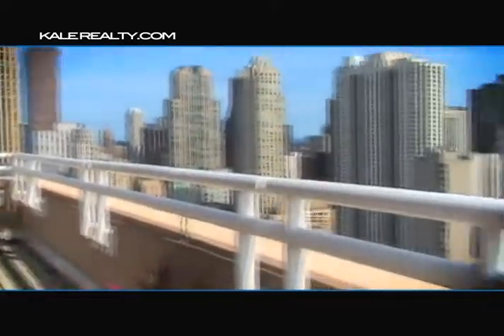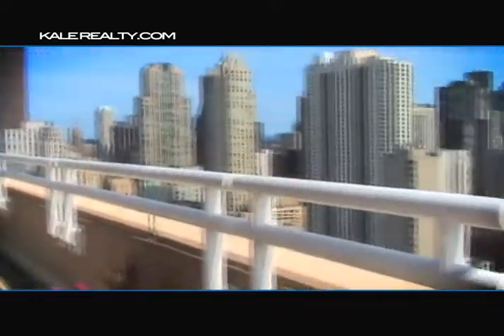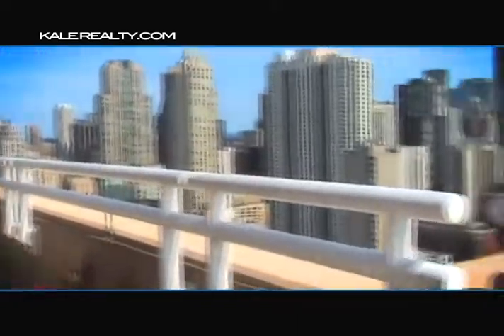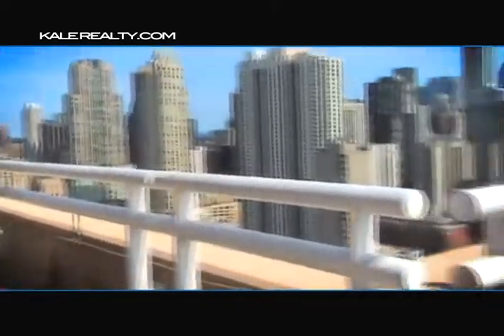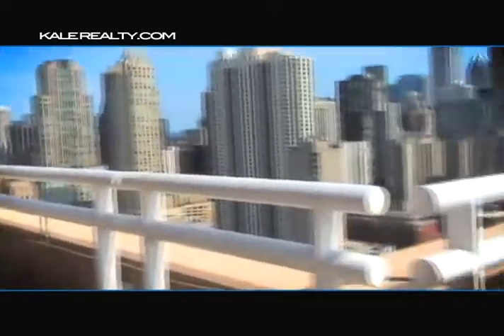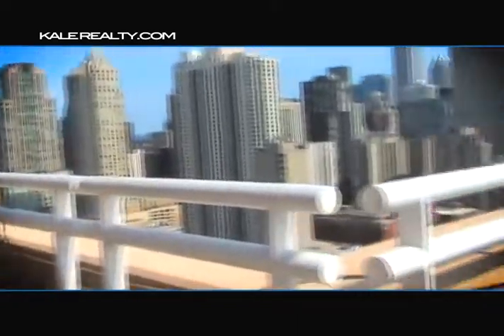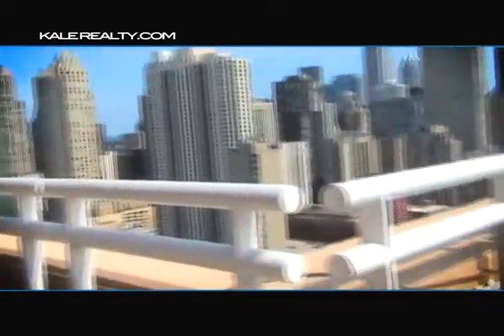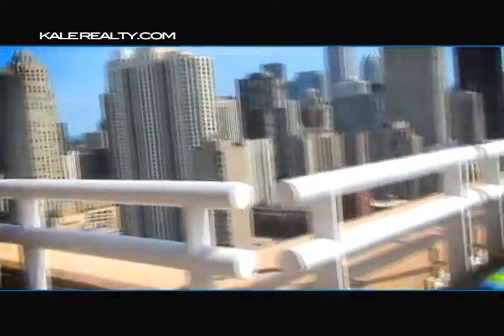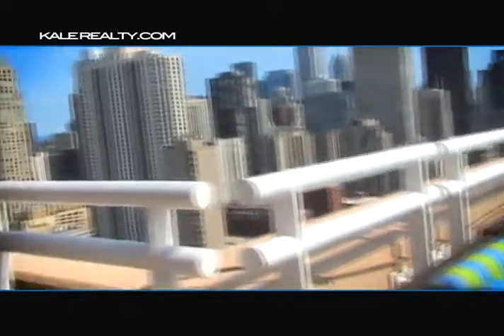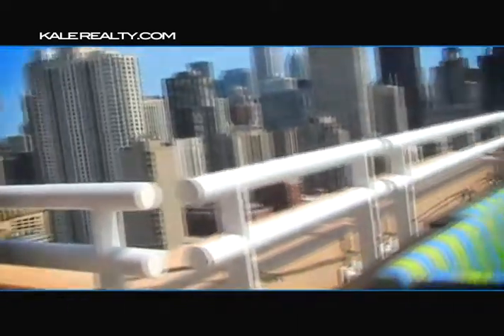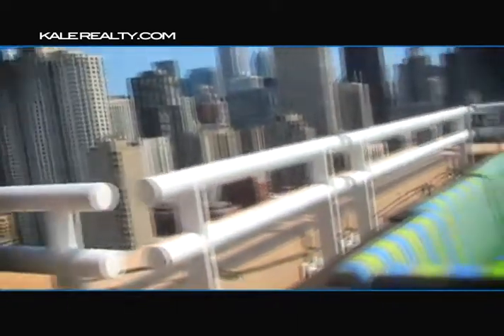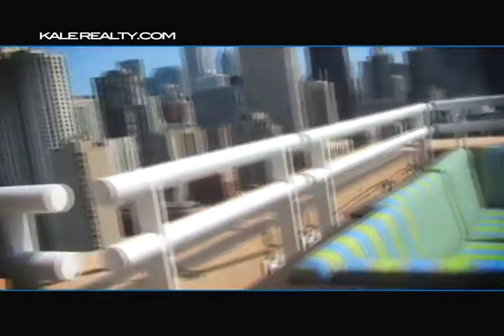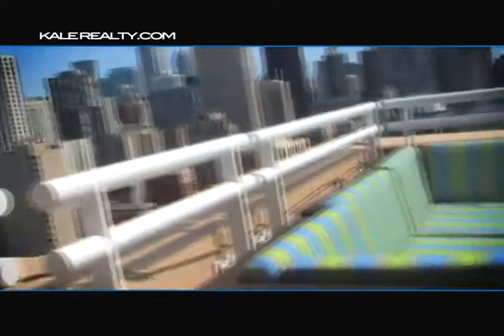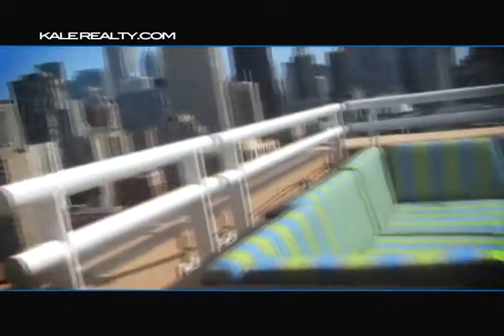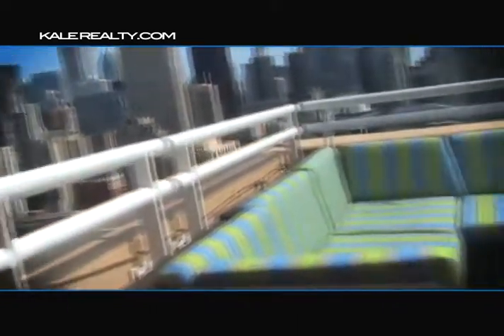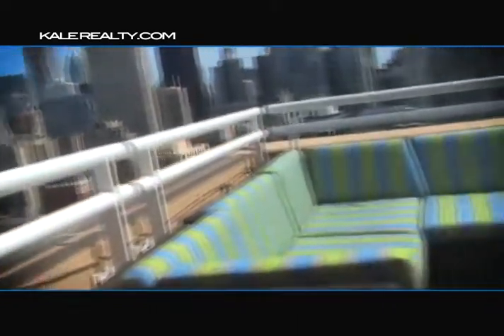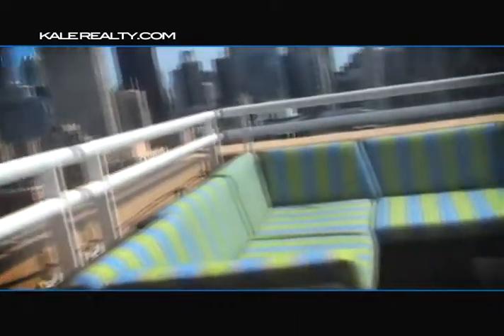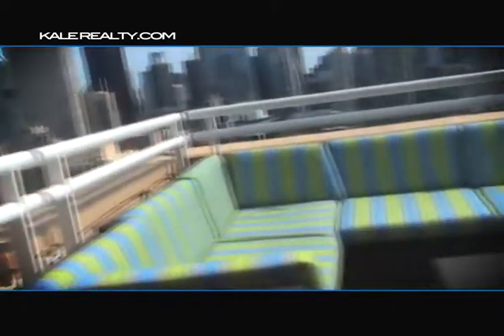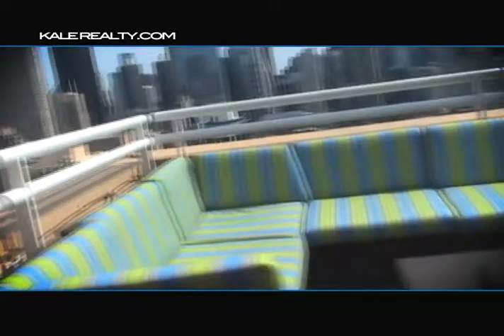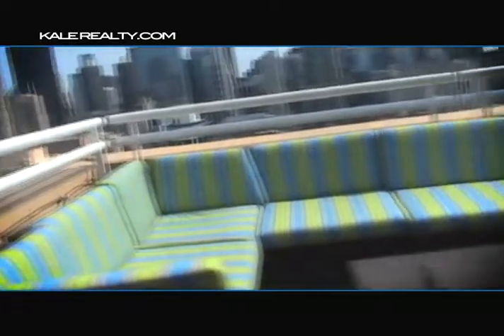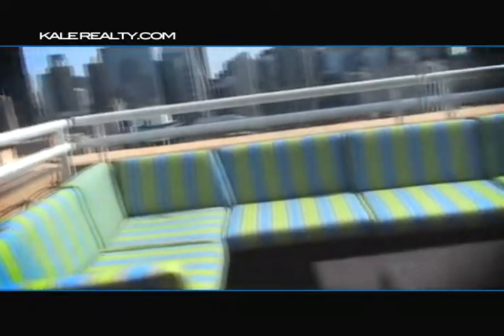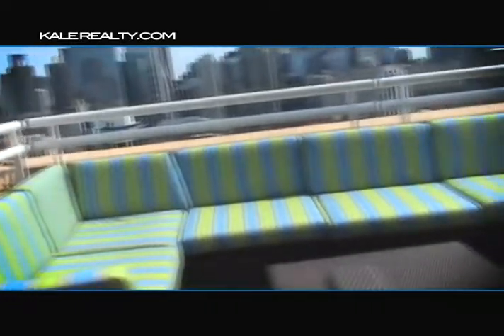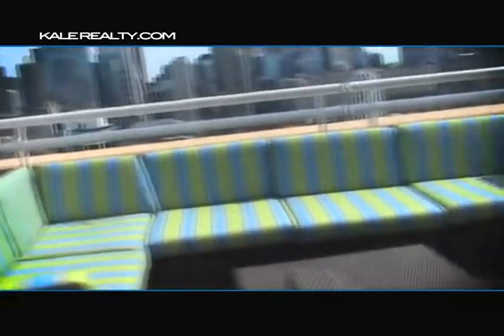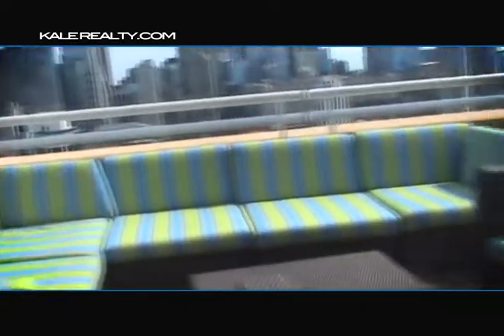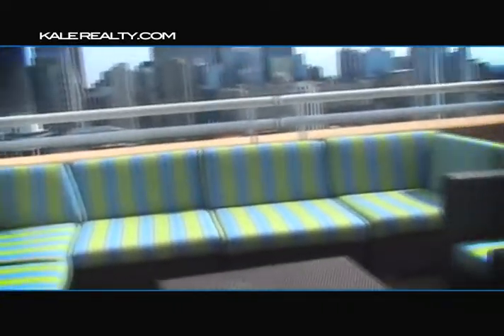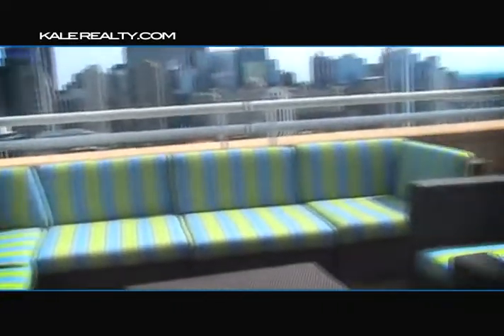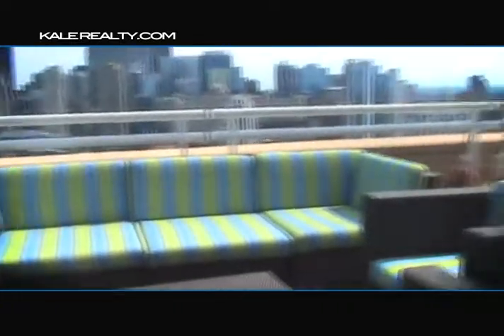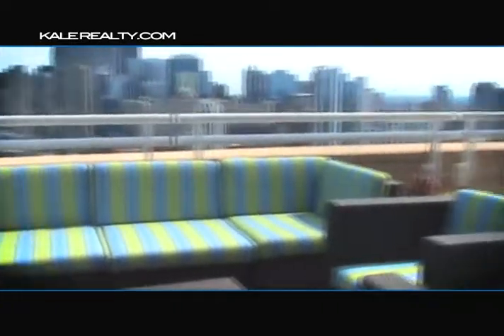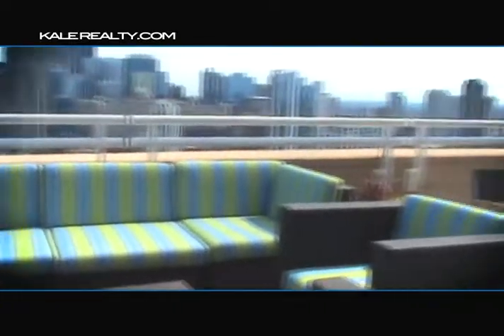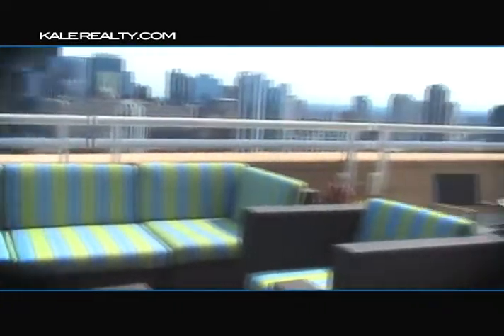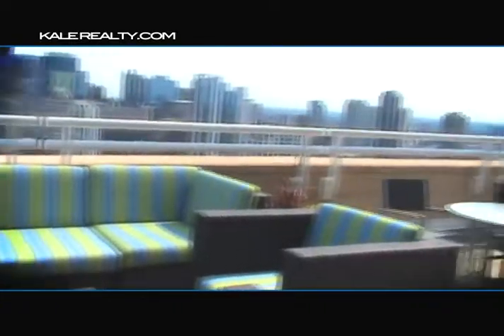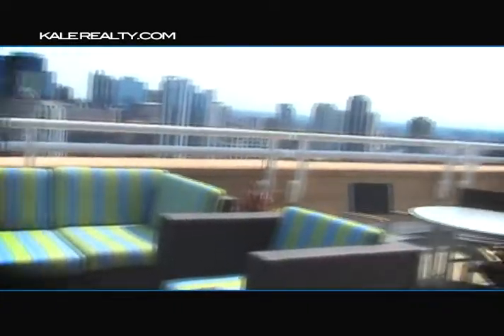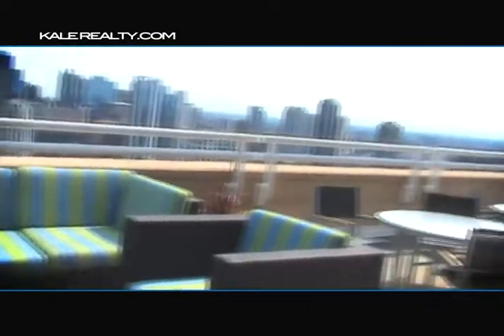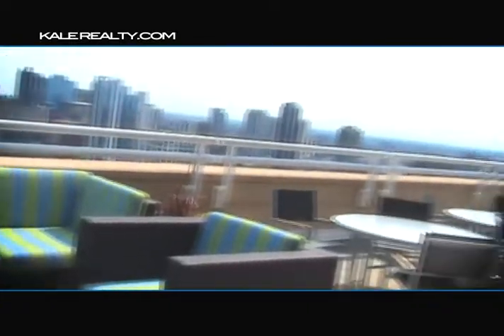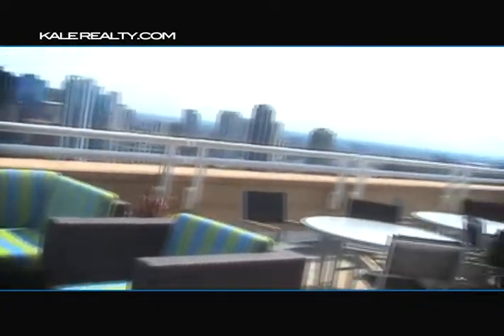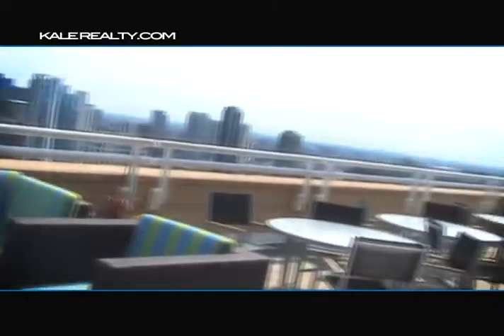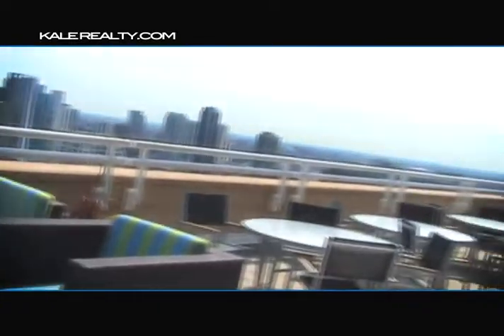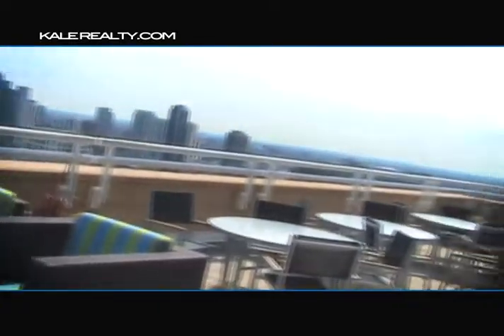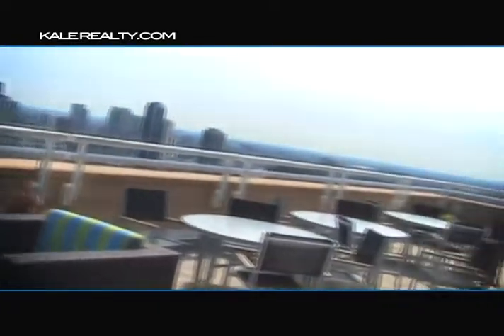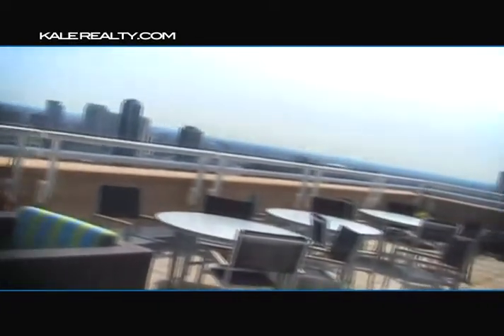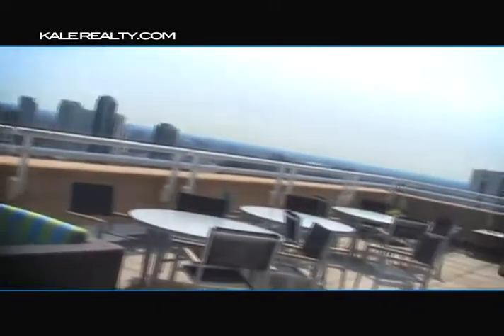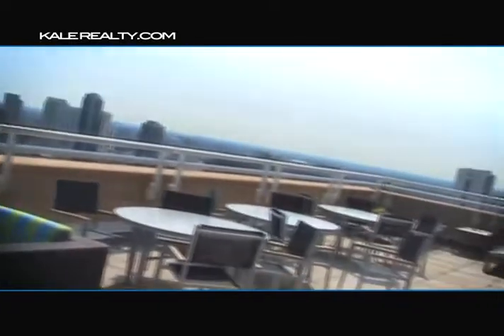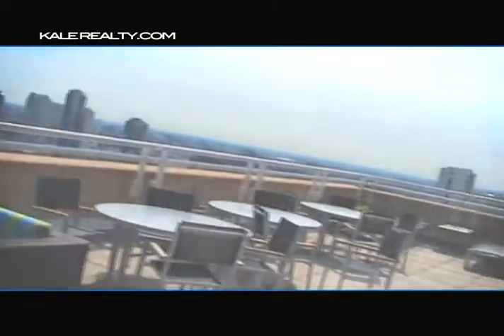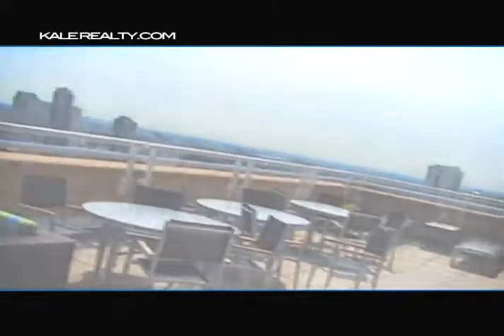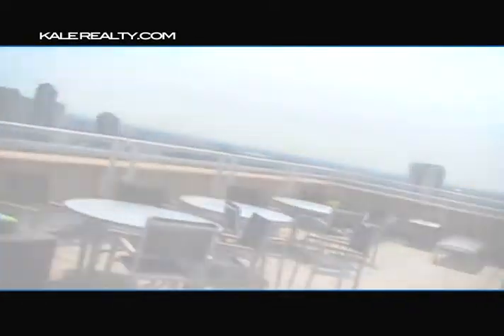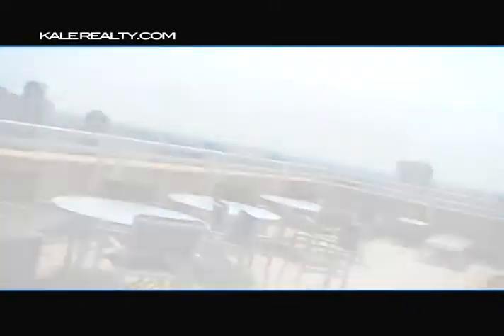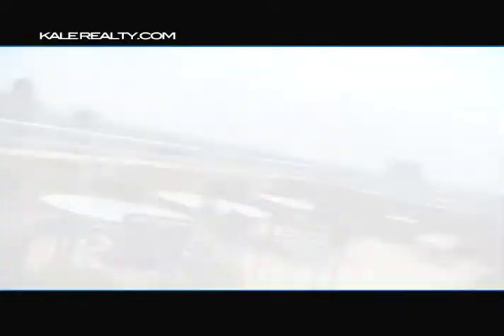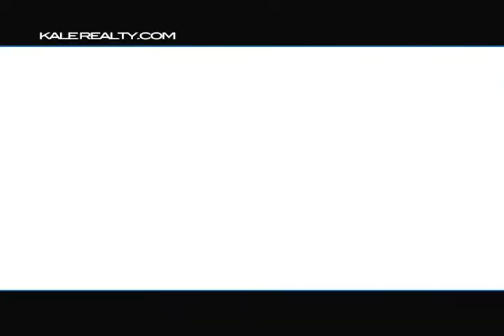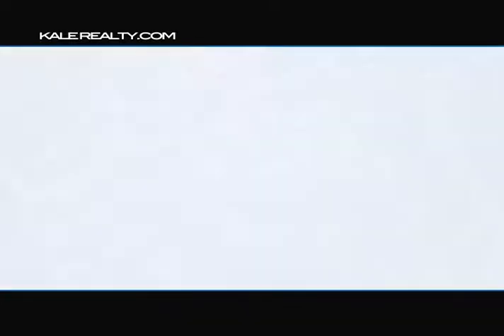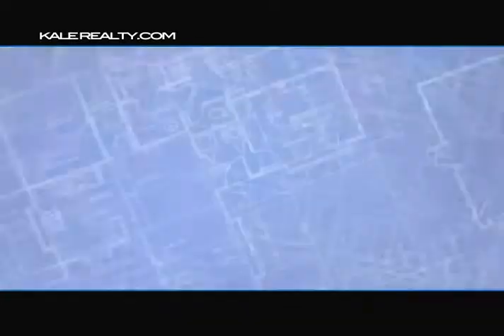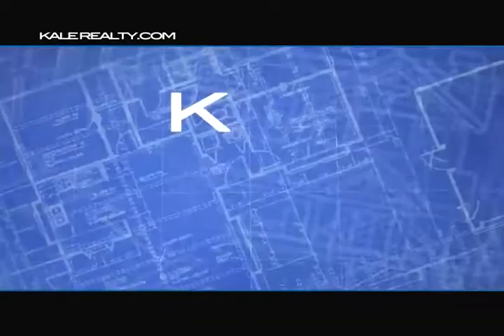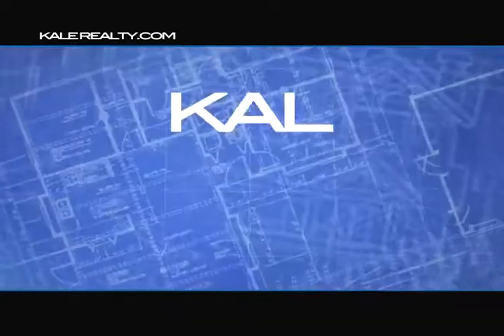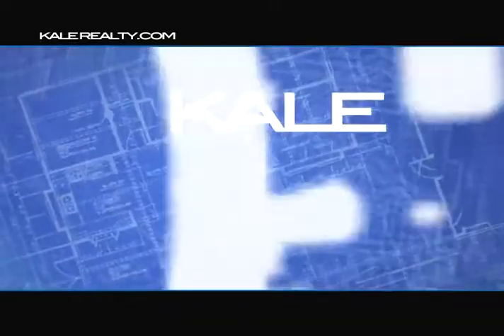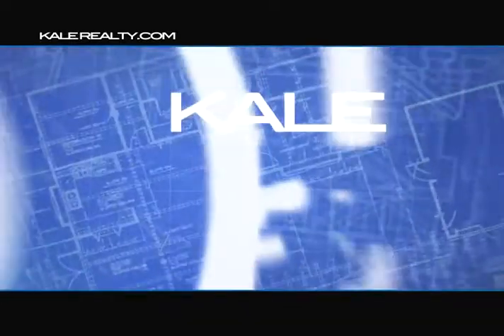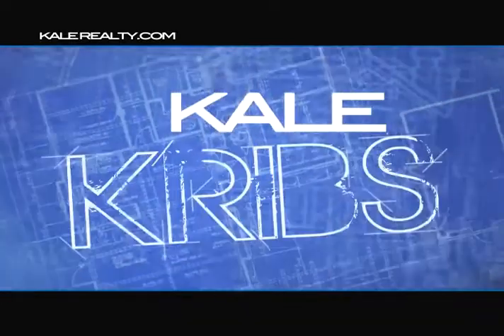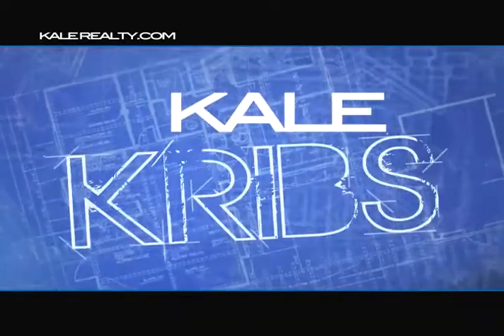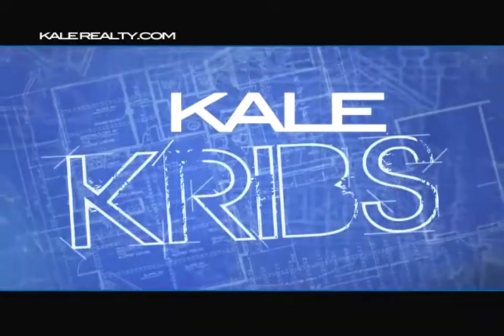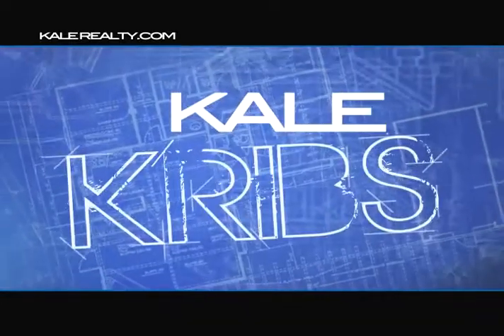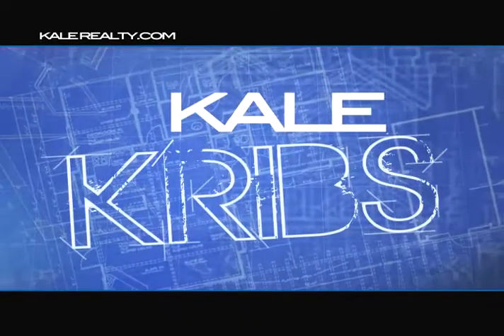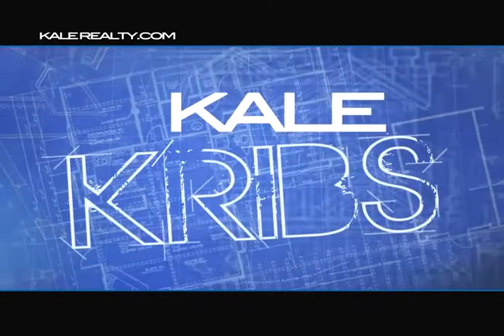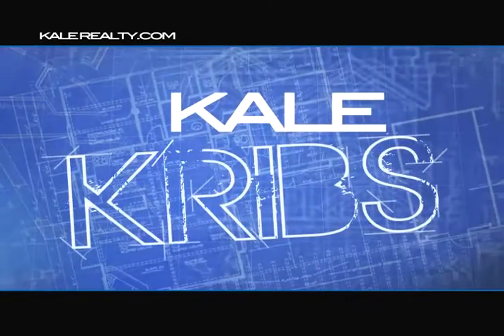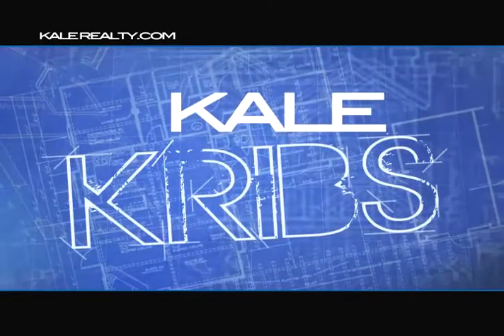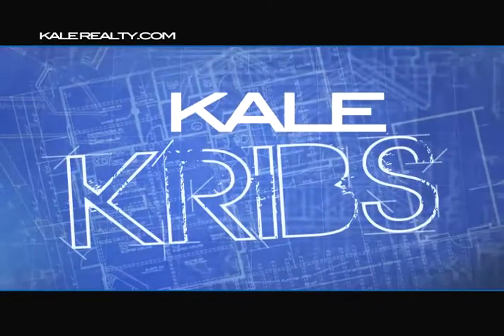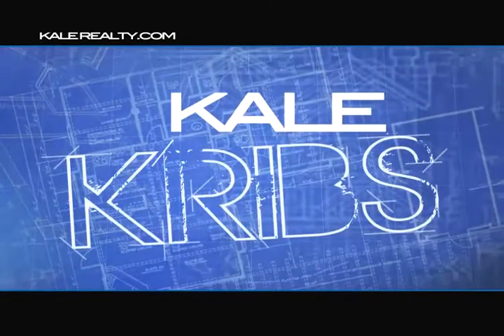Plus, the cherry on top is this amazing roof deck. To find out more about this week's Kel Cribs, go to KelRealty.com or find us on Facebook.